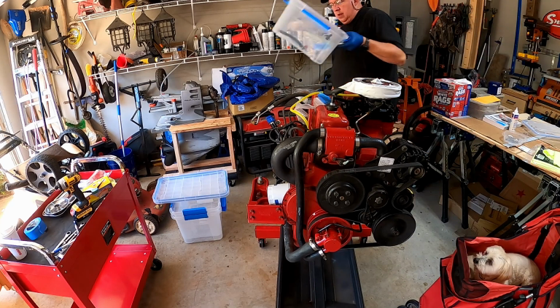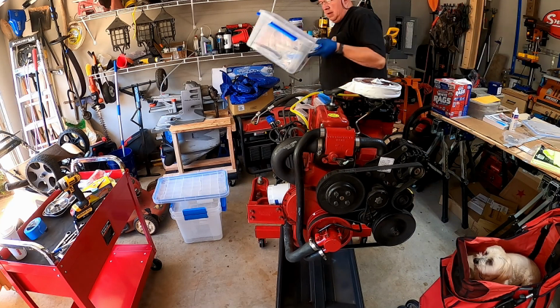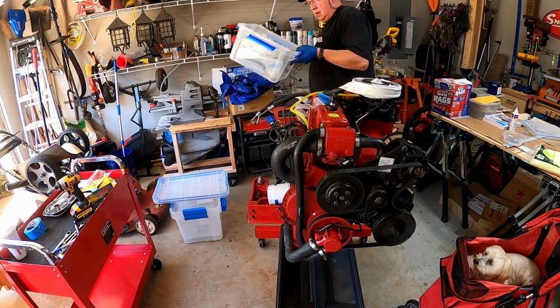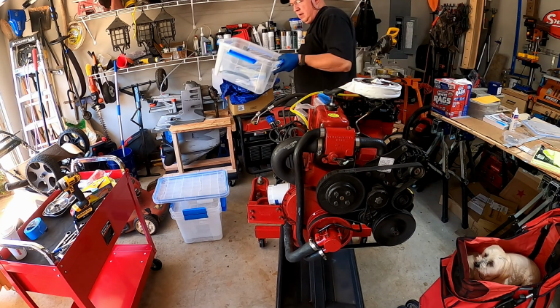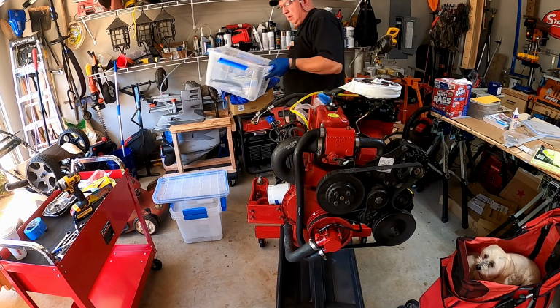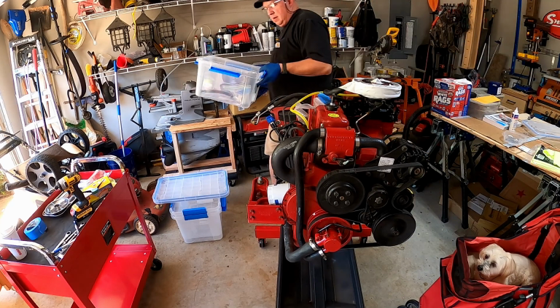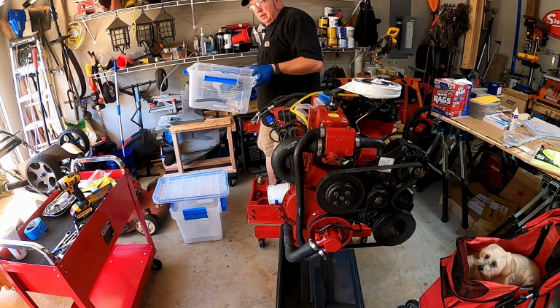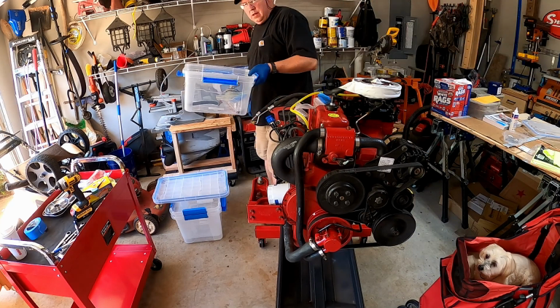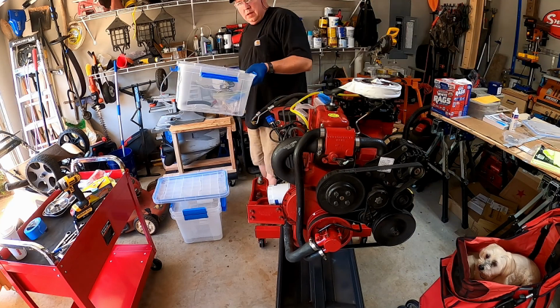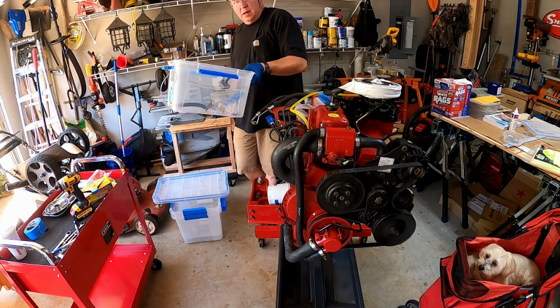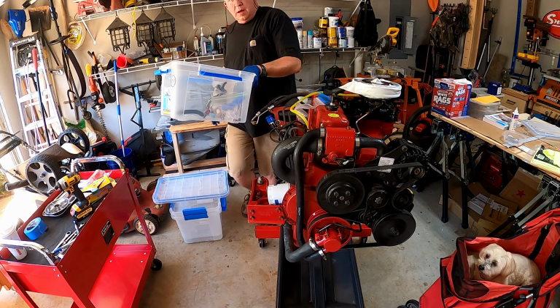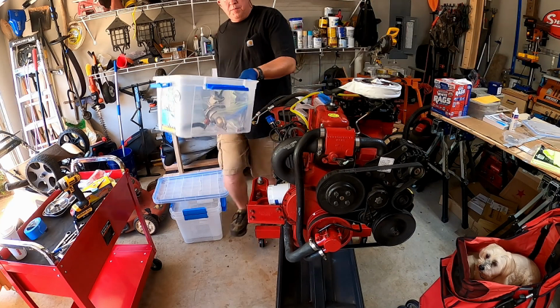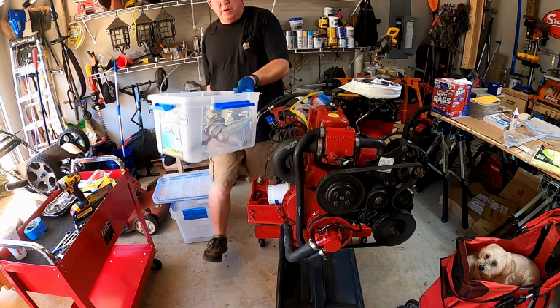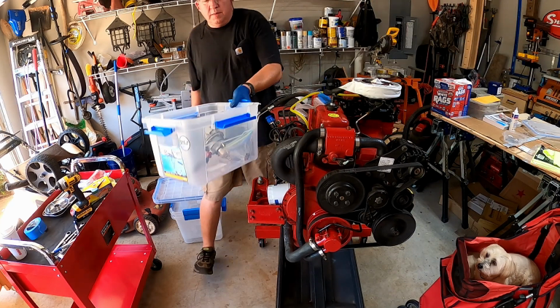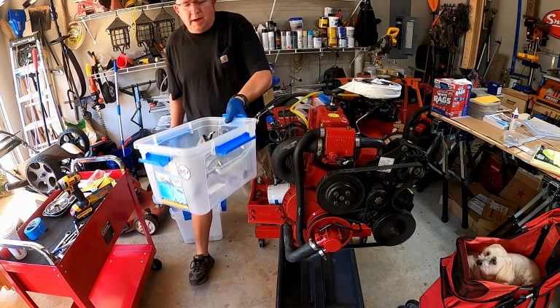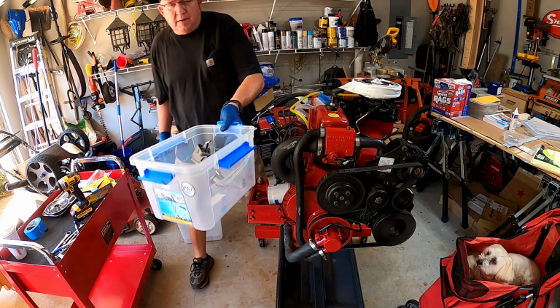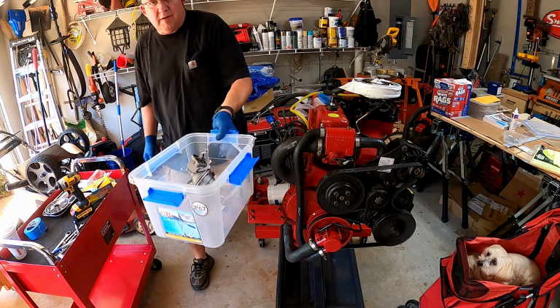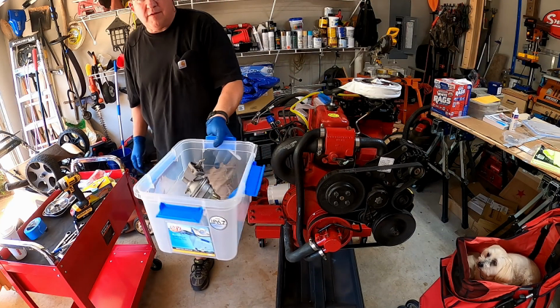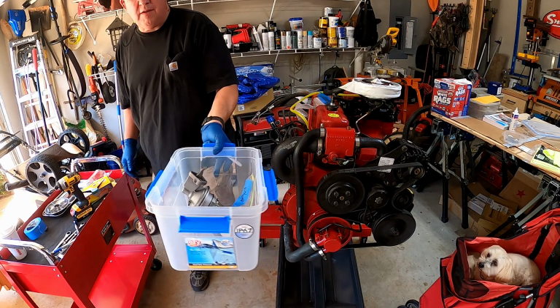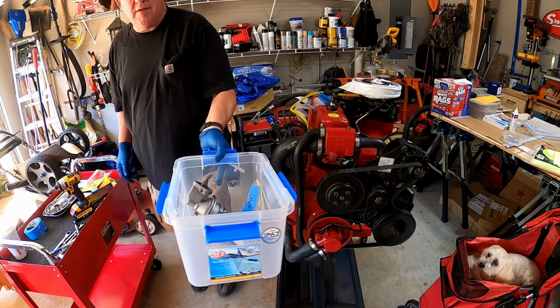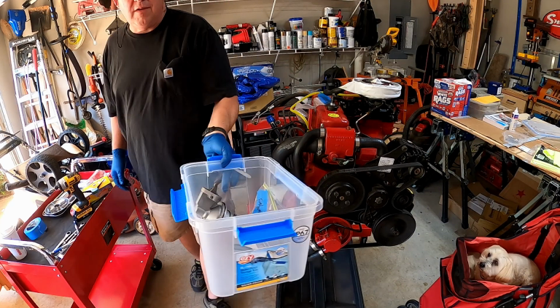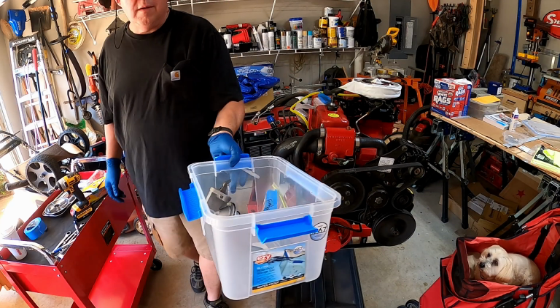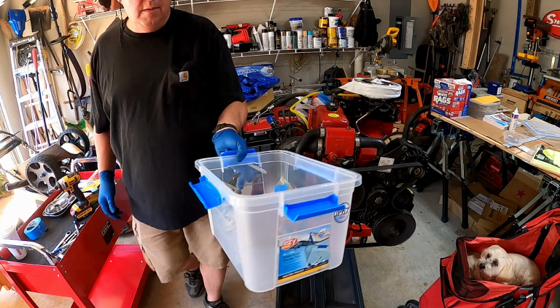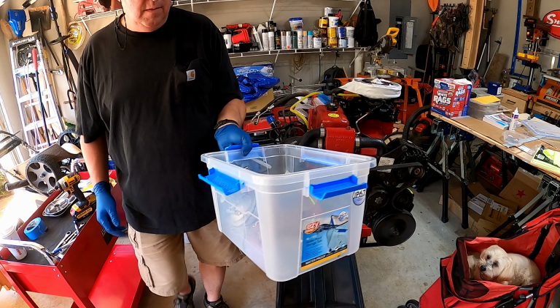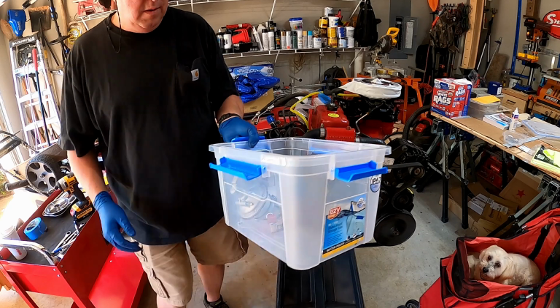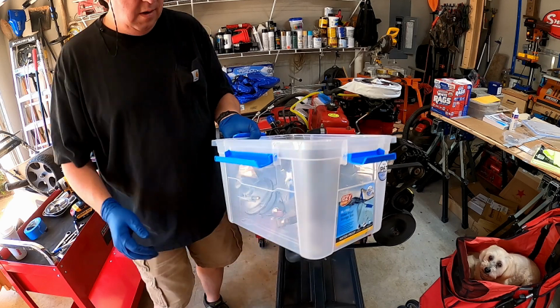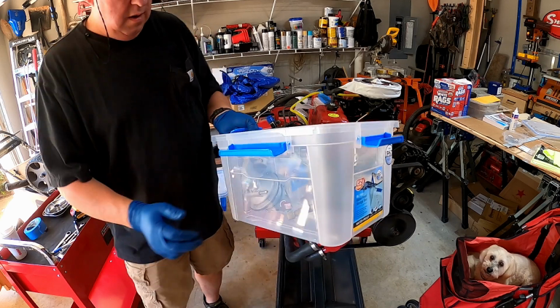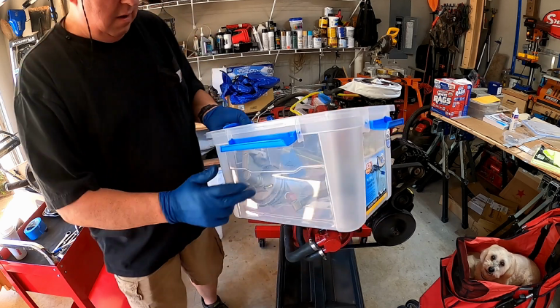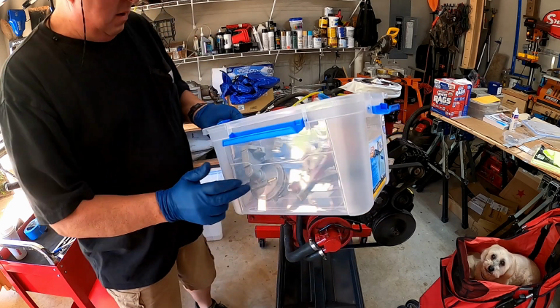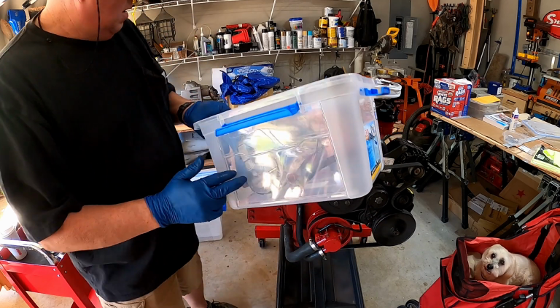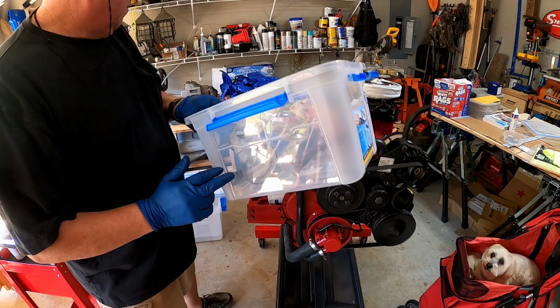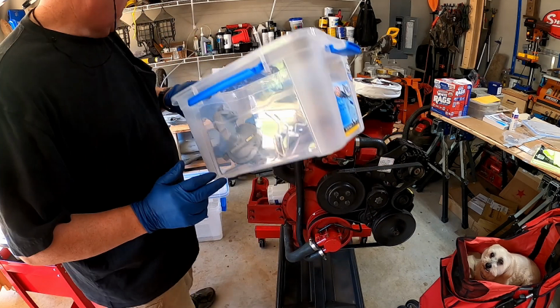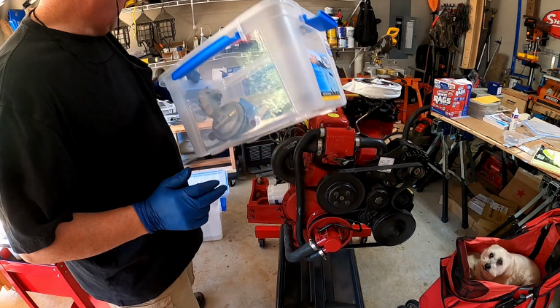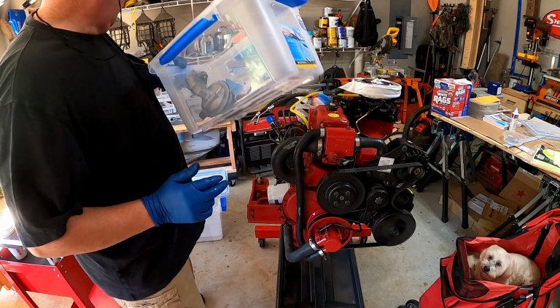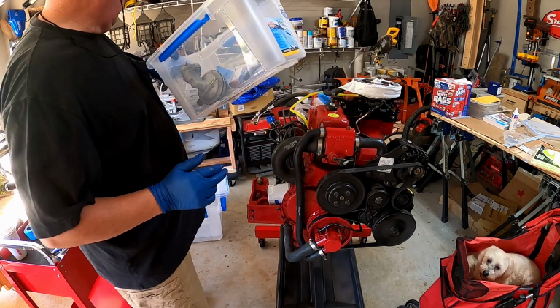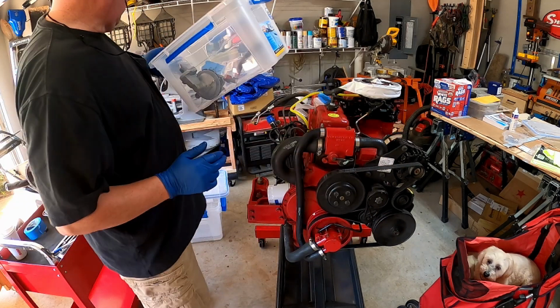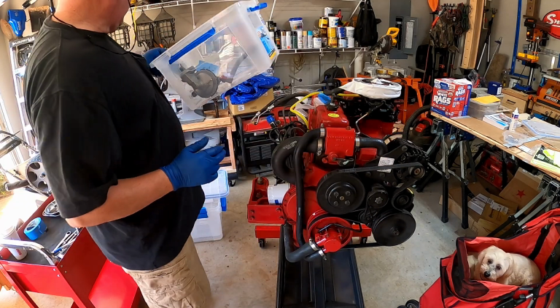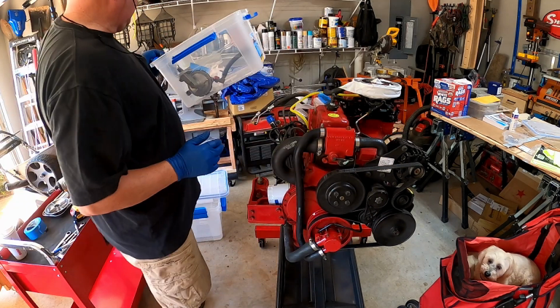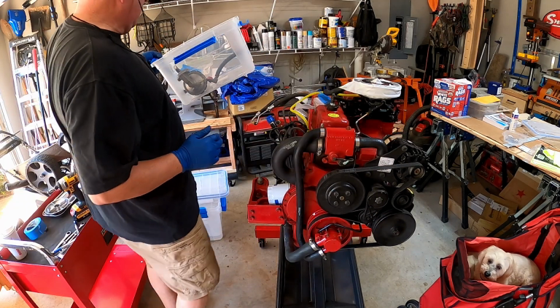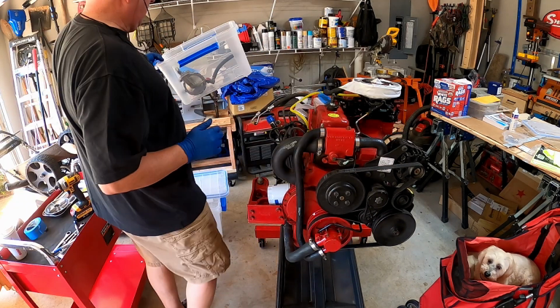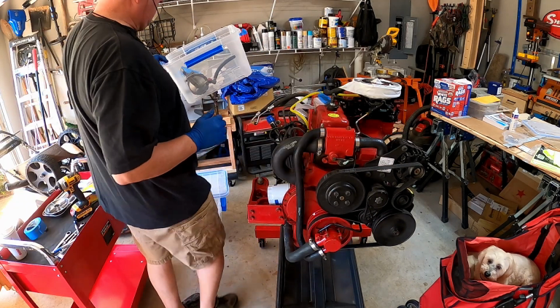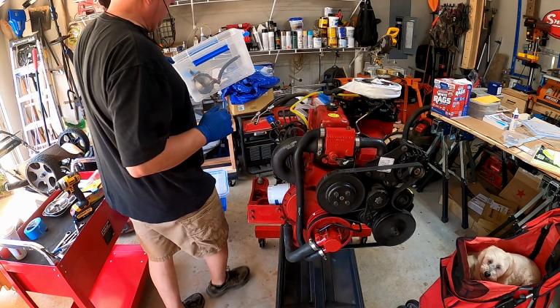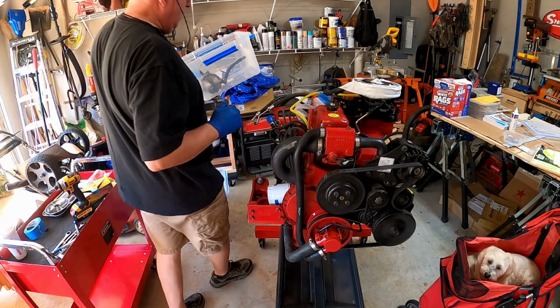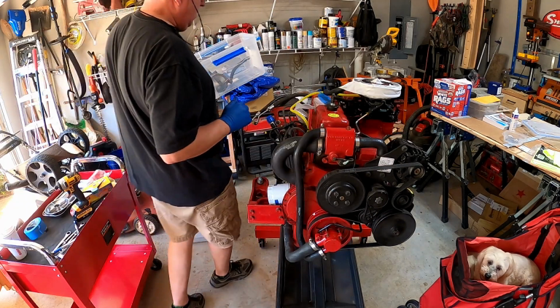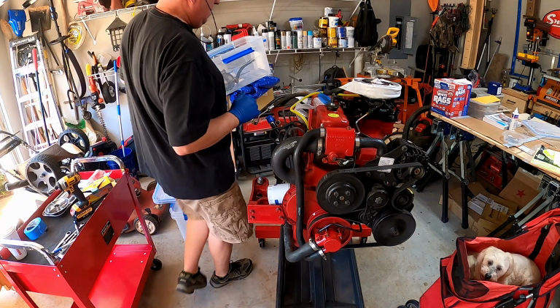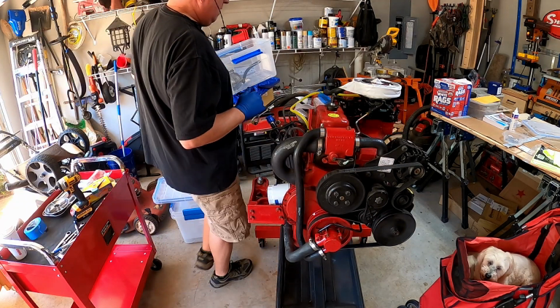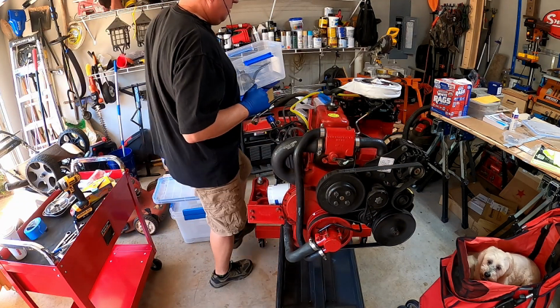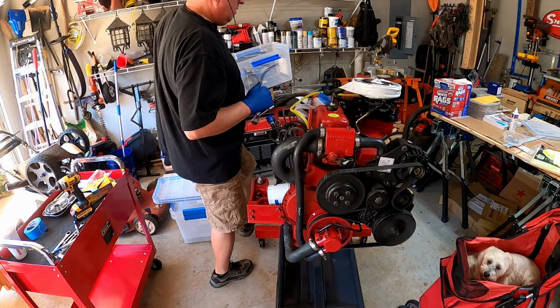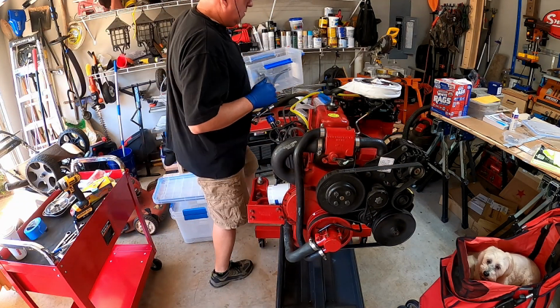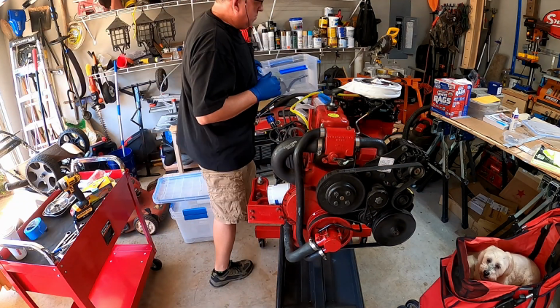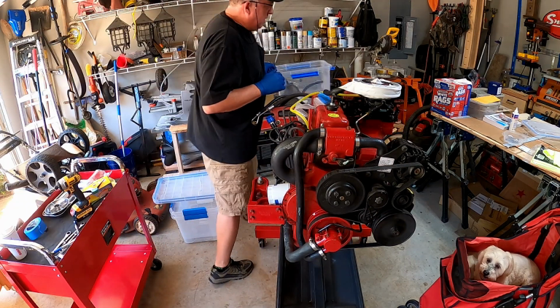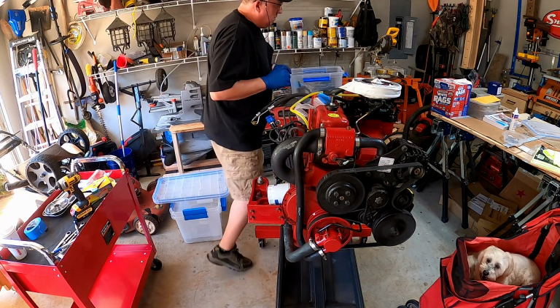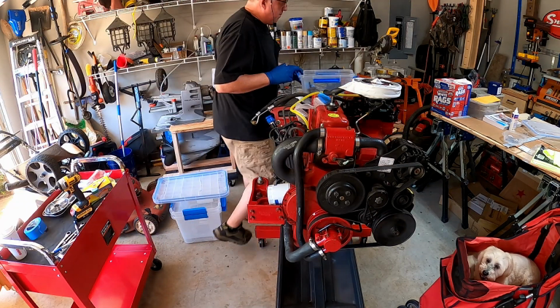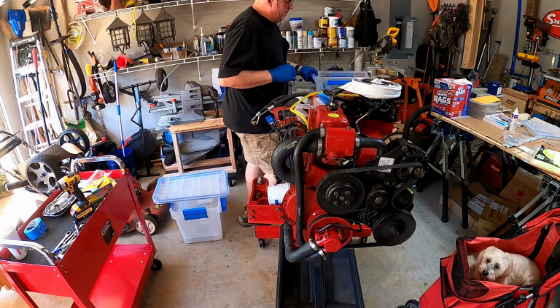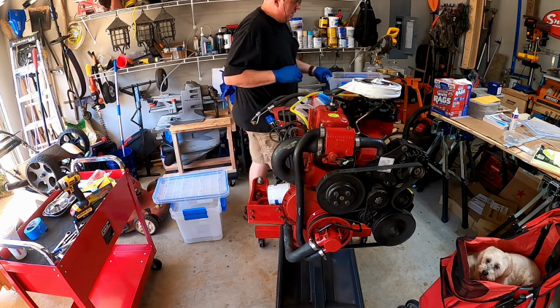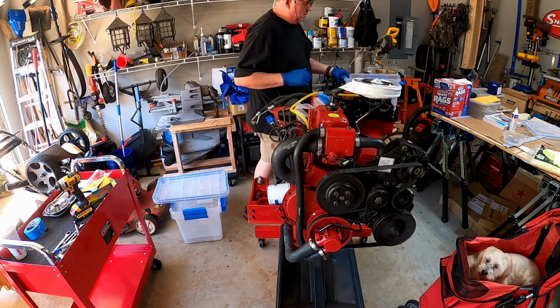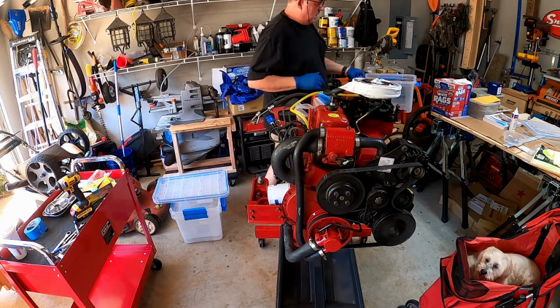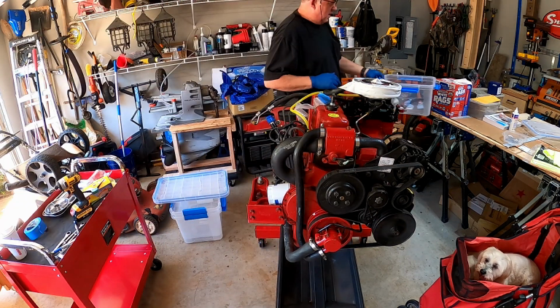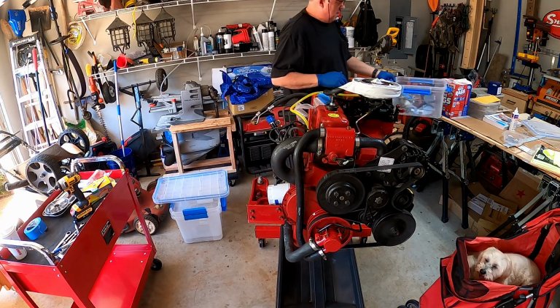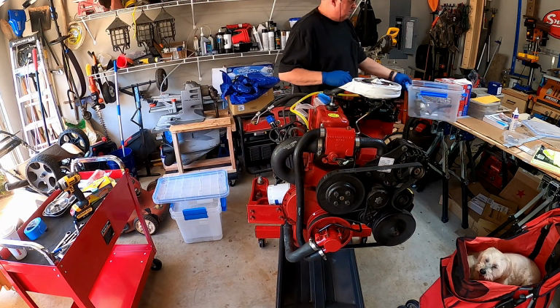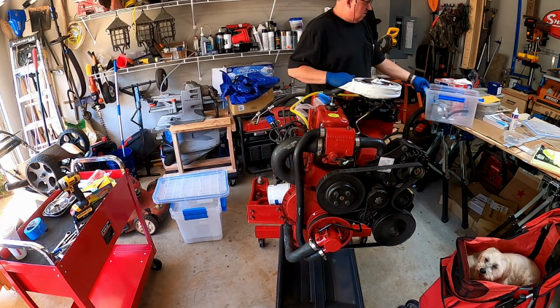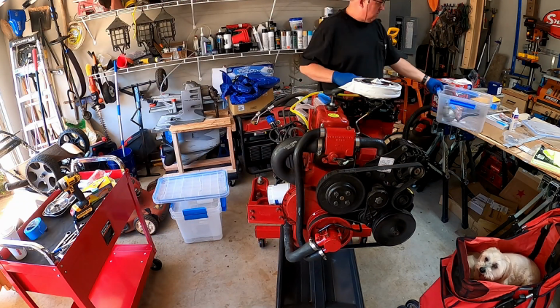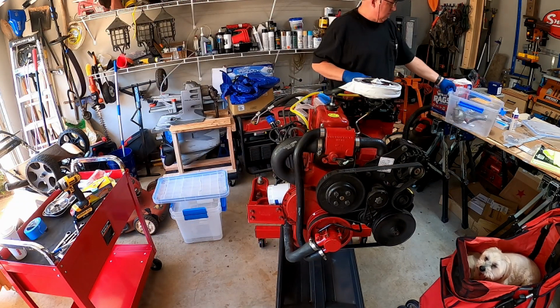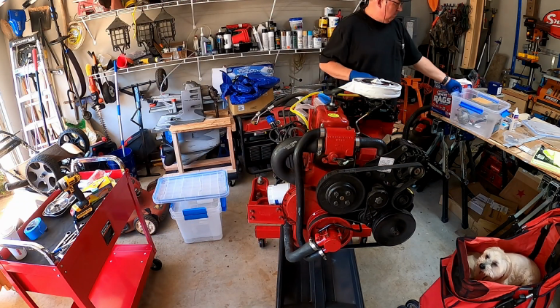I'm putting my accessories in boxes to be a little bit better organized as well.